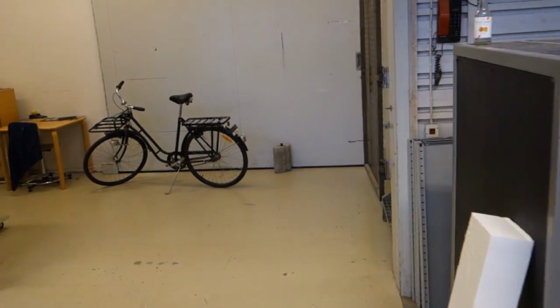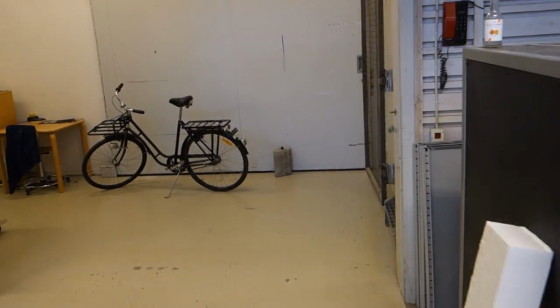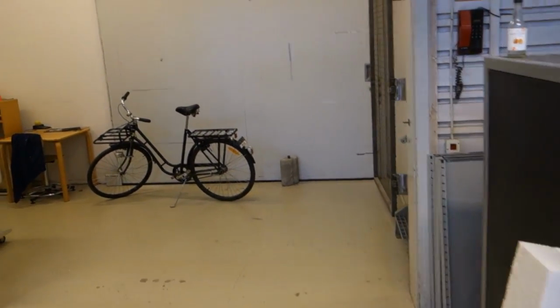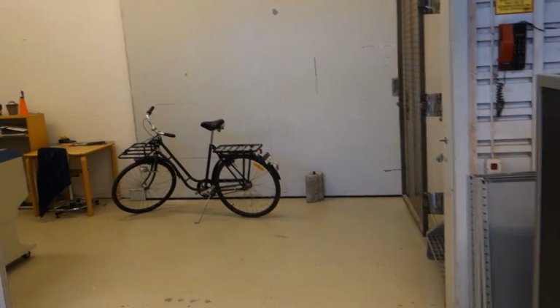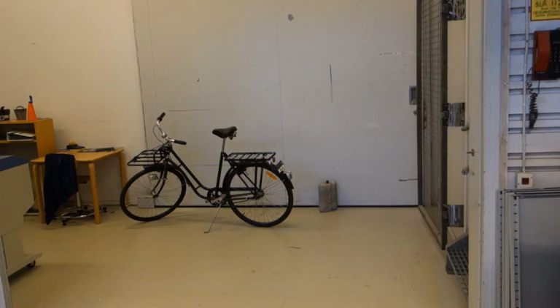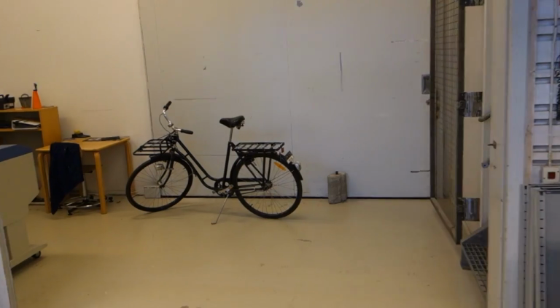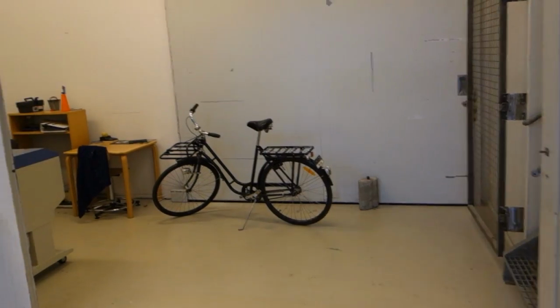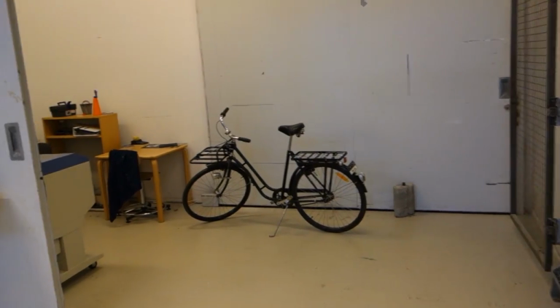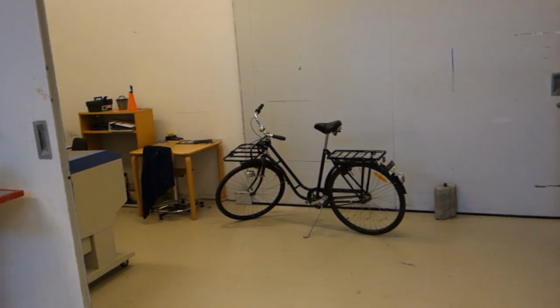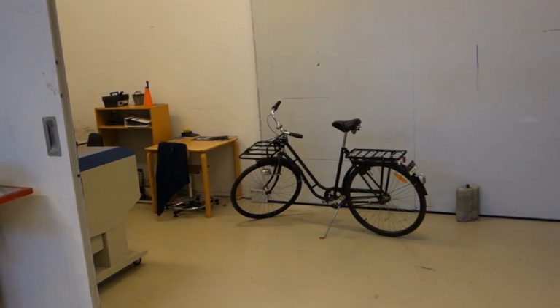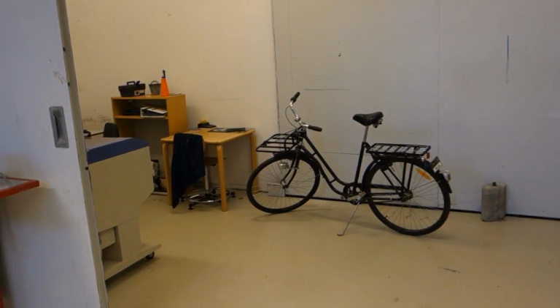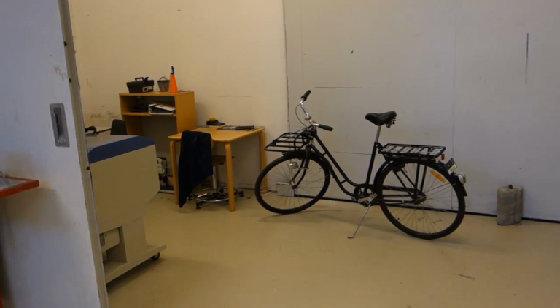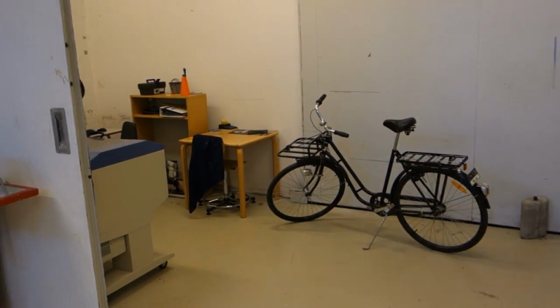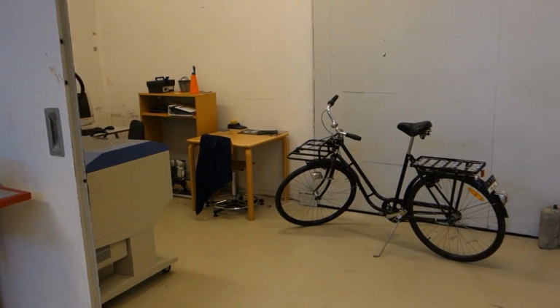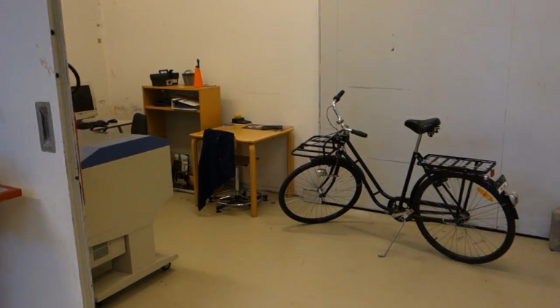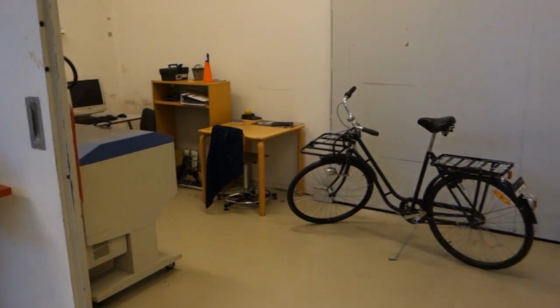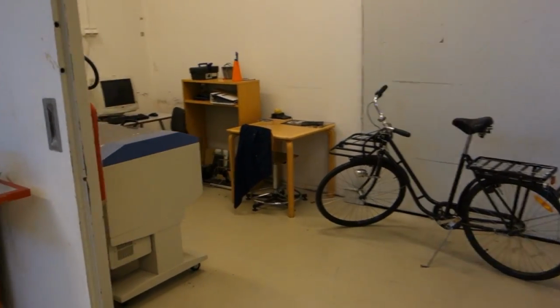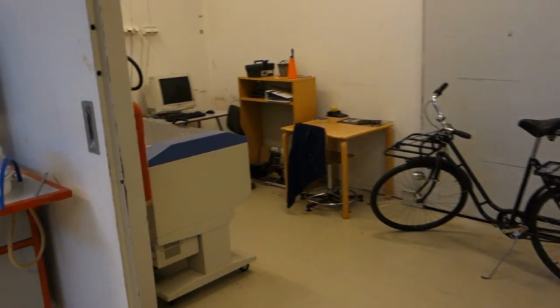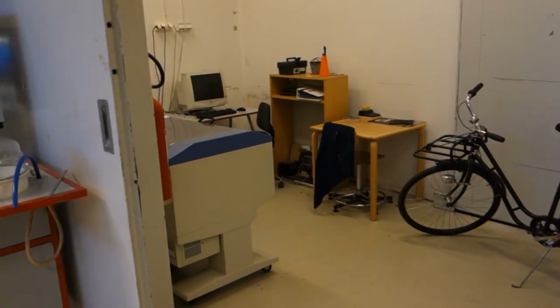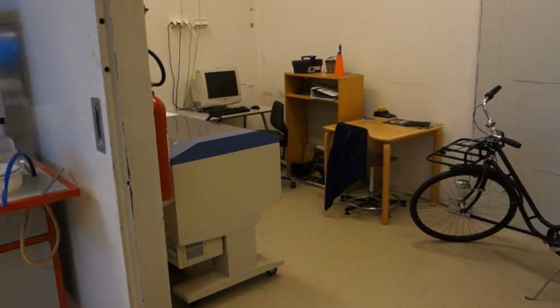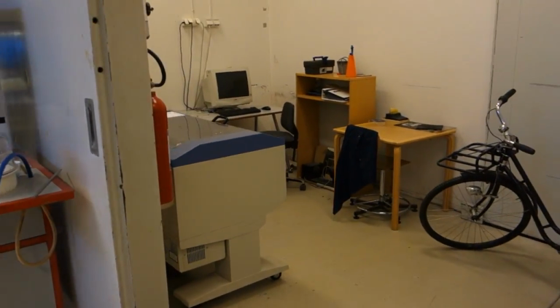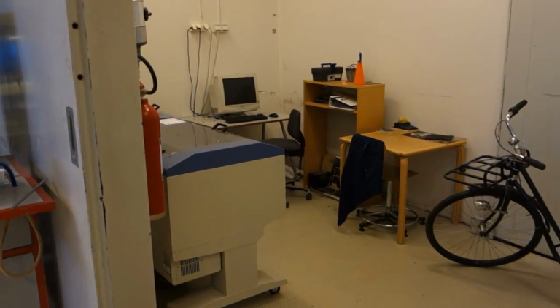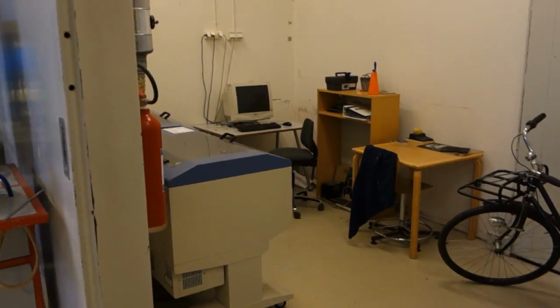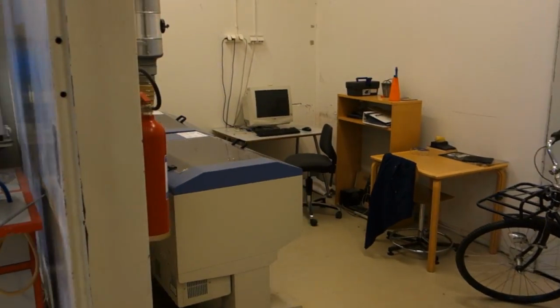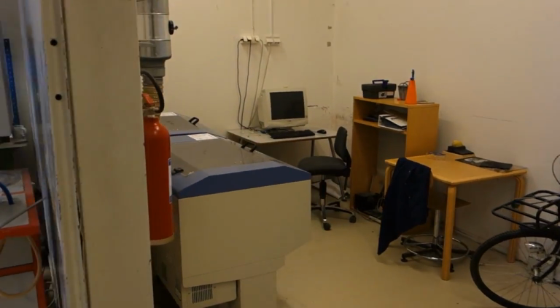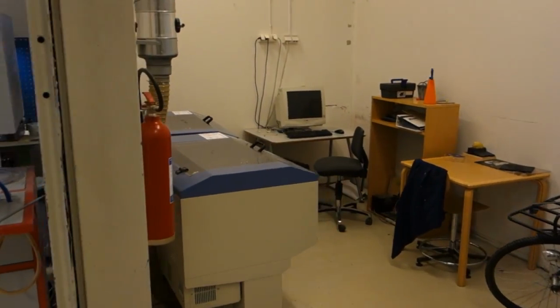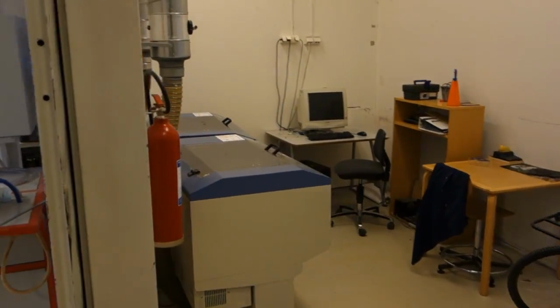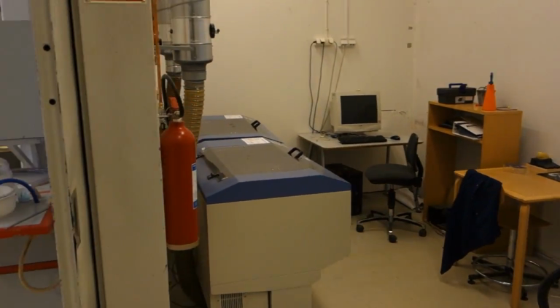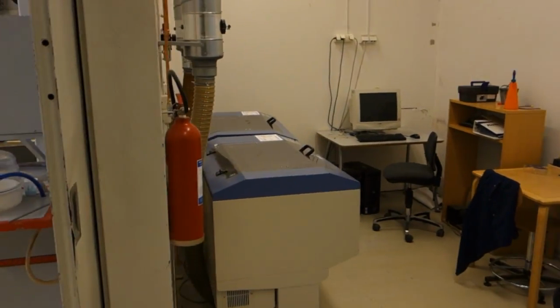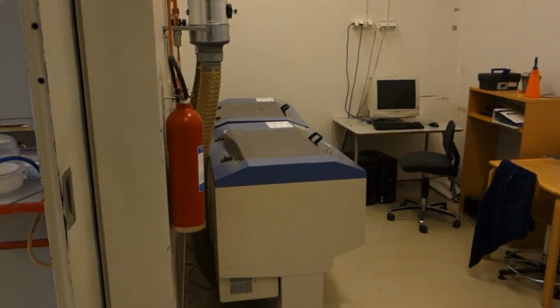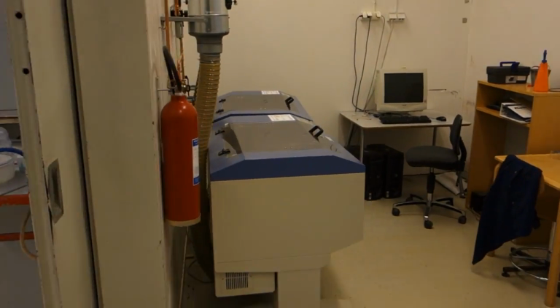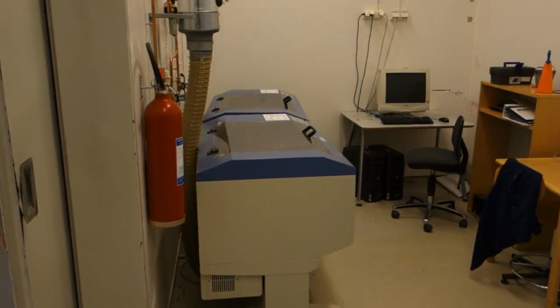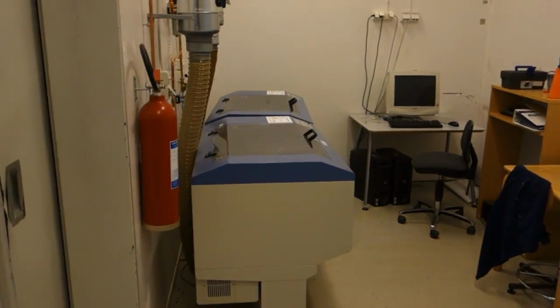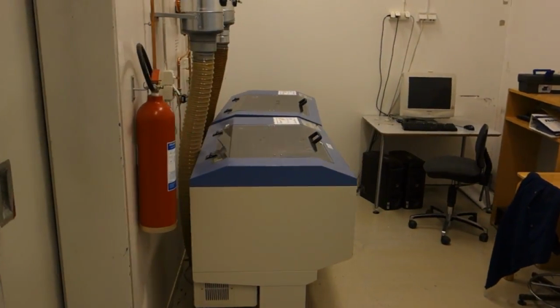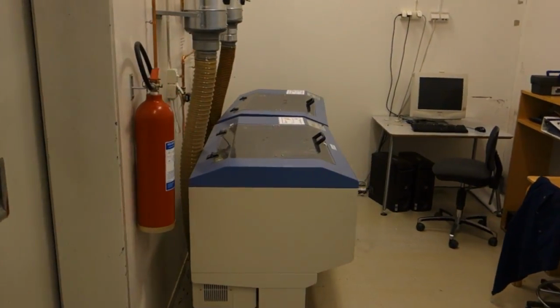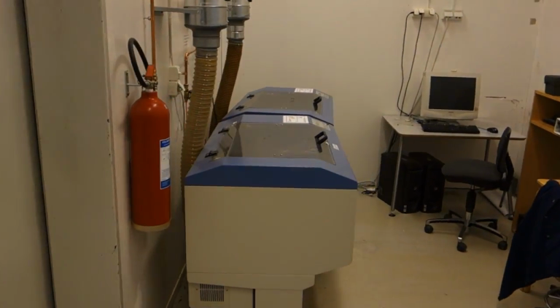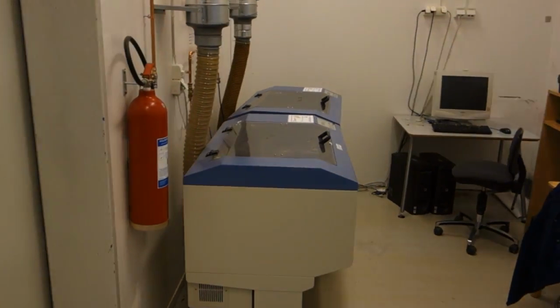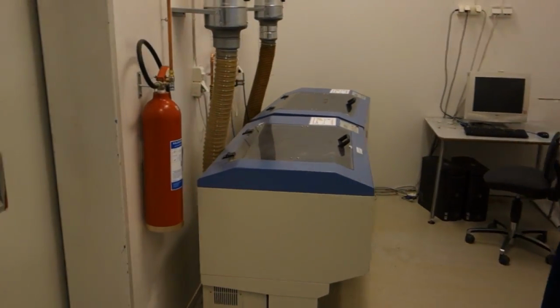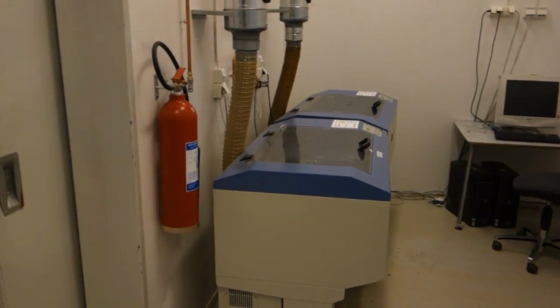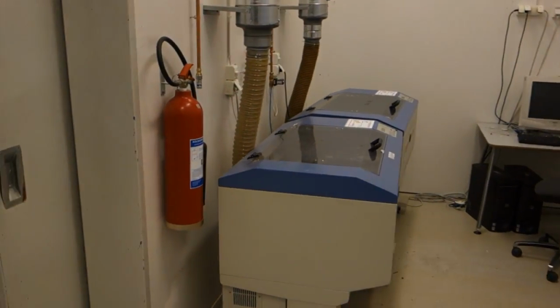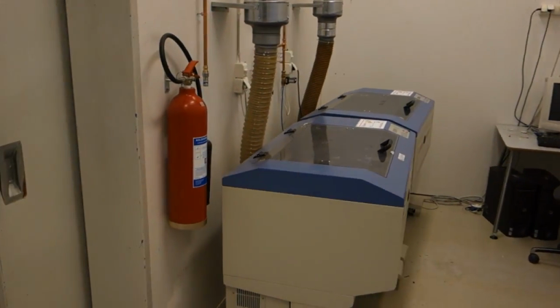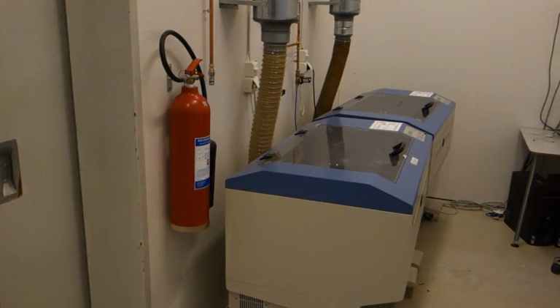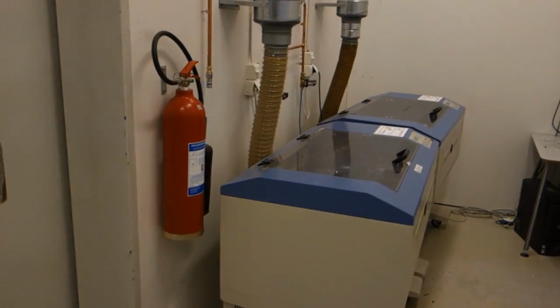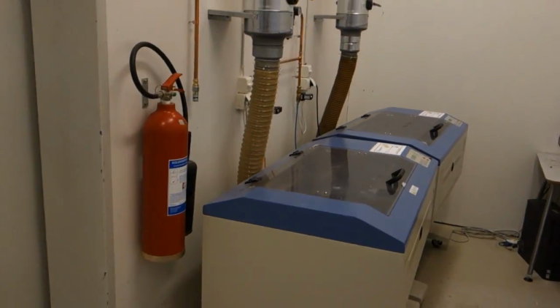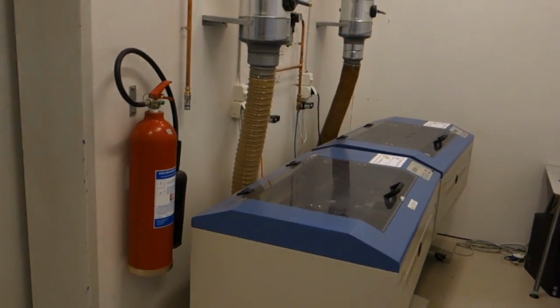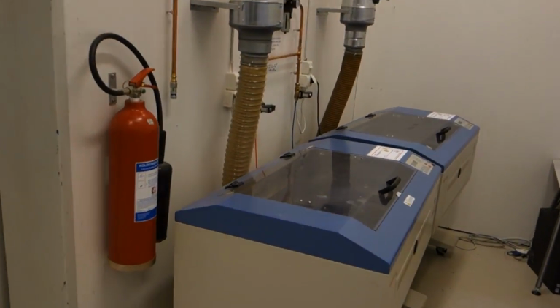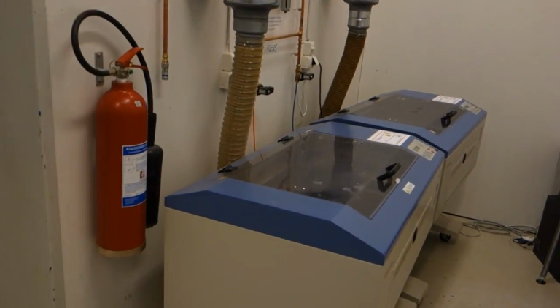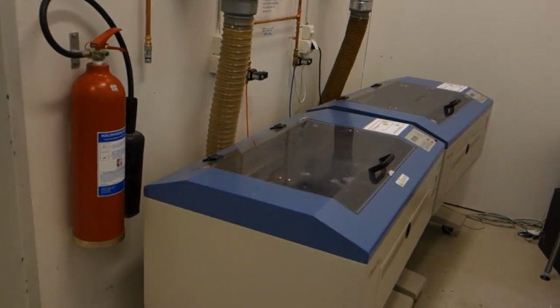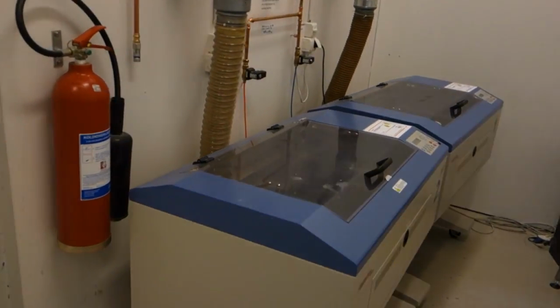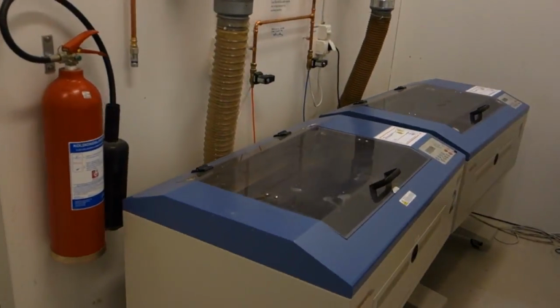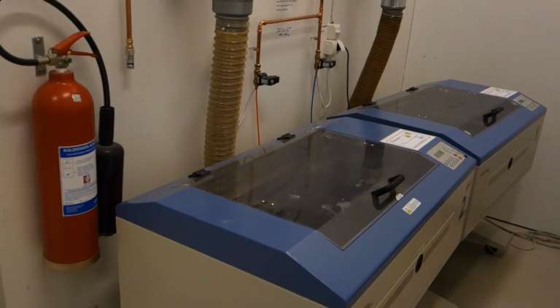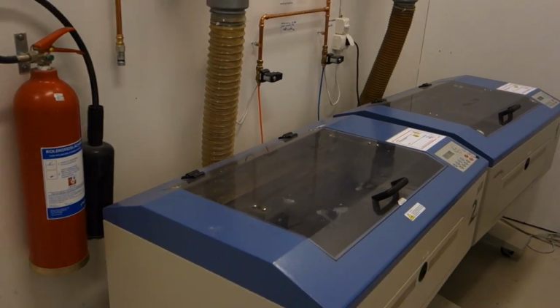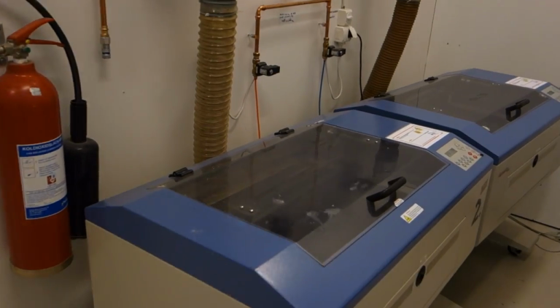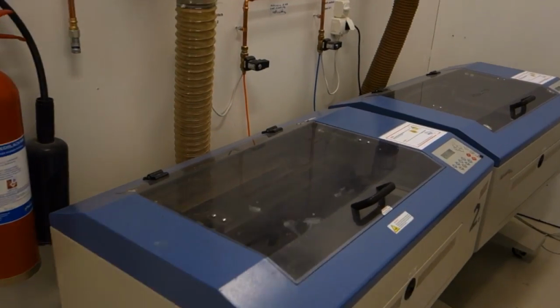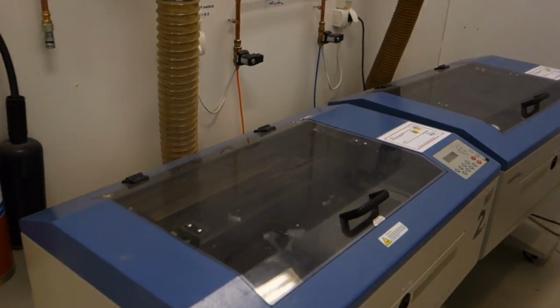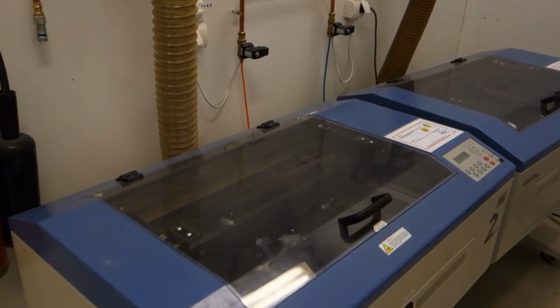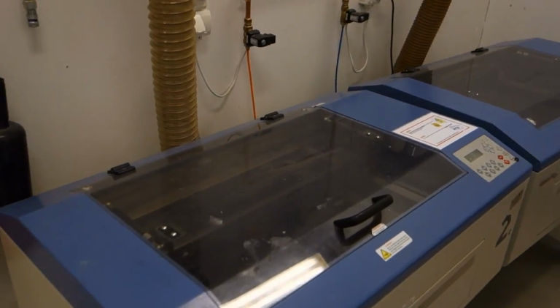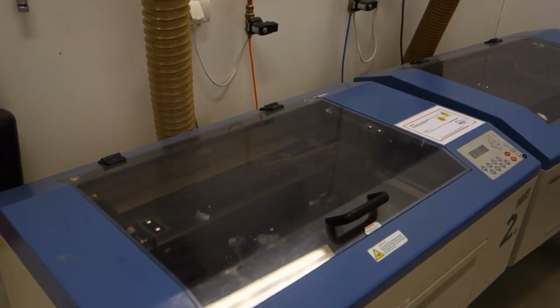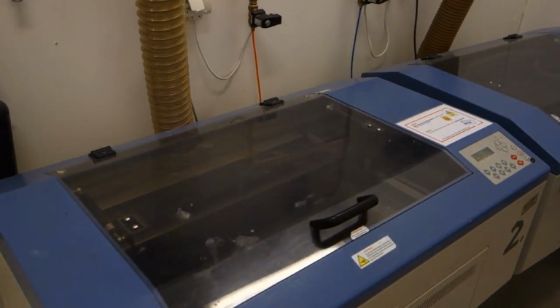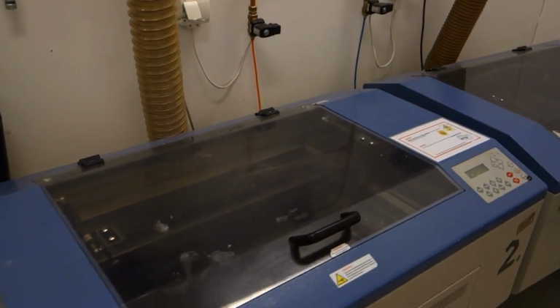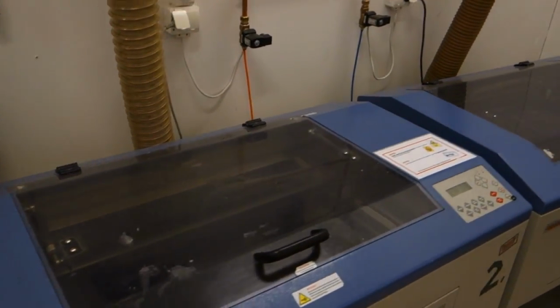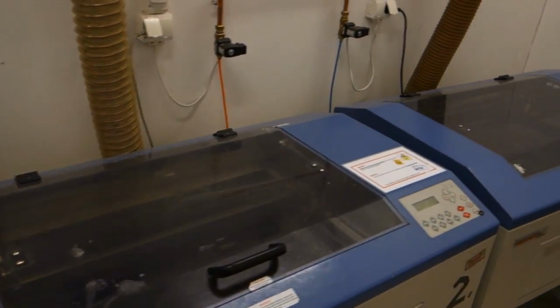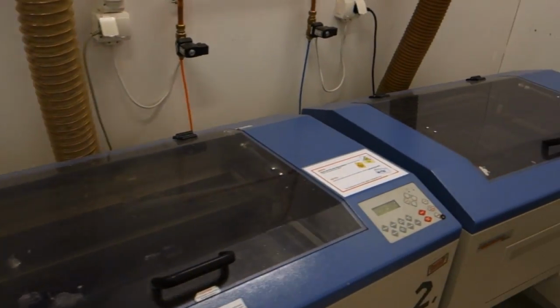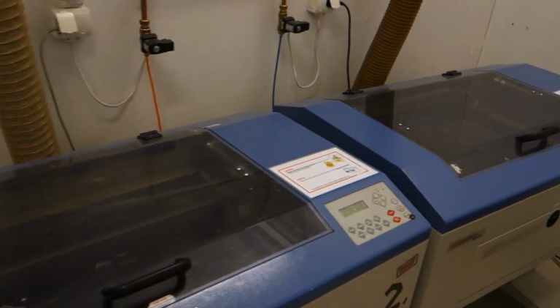In the little room behind it, our two Laser Pro Mercury laser cutters are standing. Hopefully they will be featured more in videos to come.